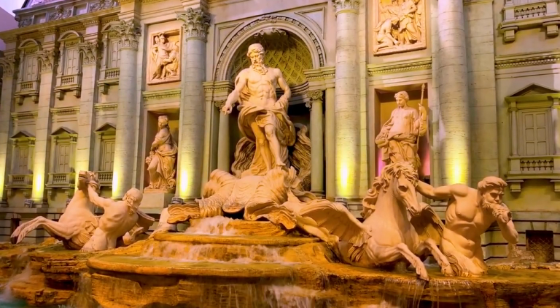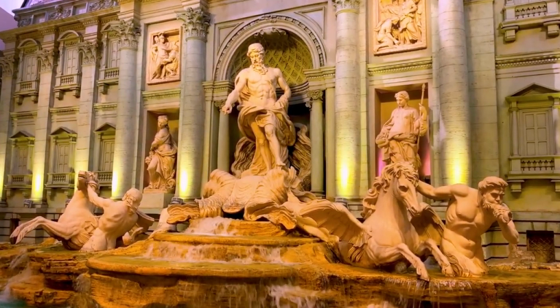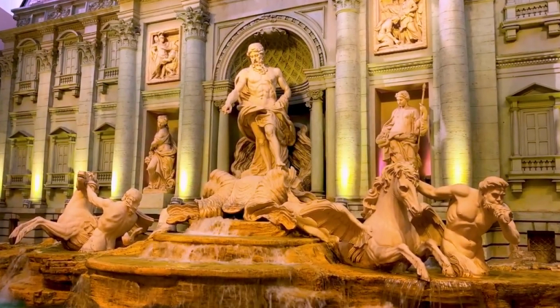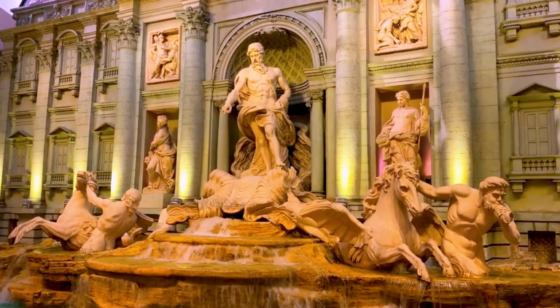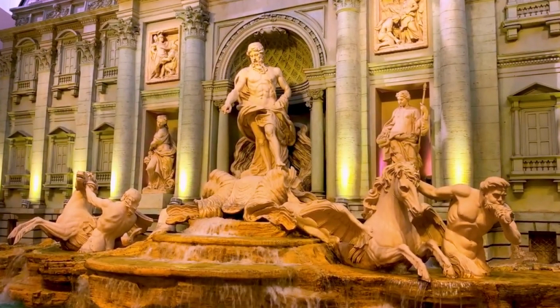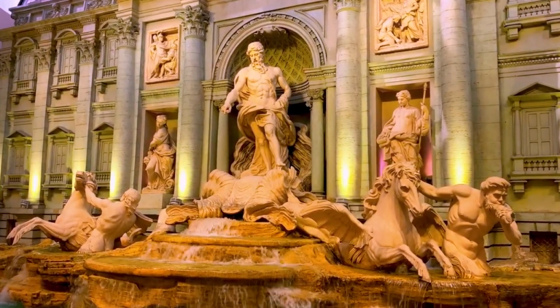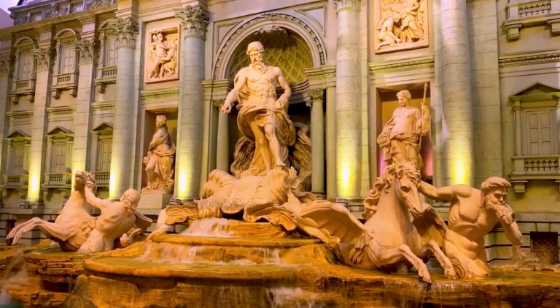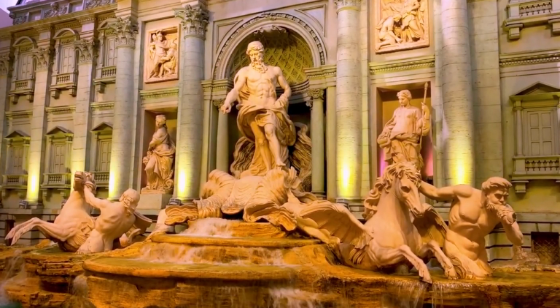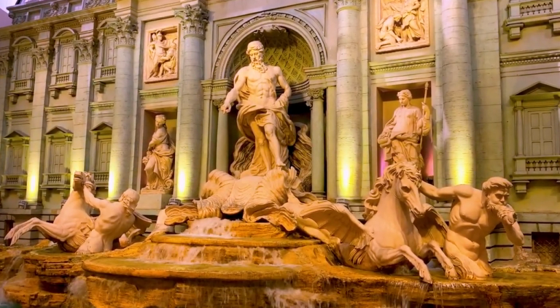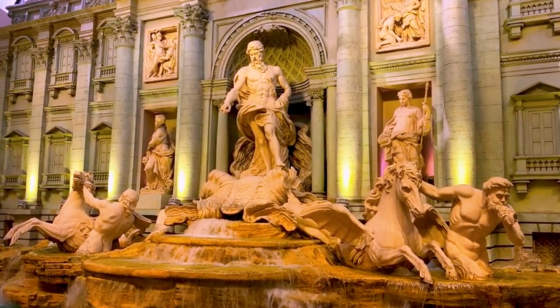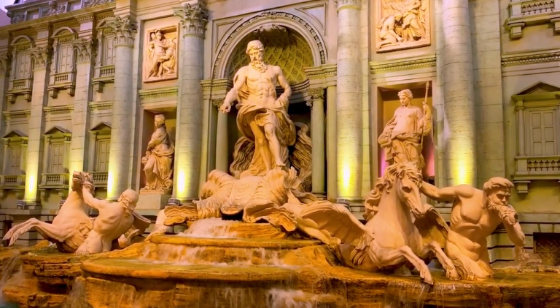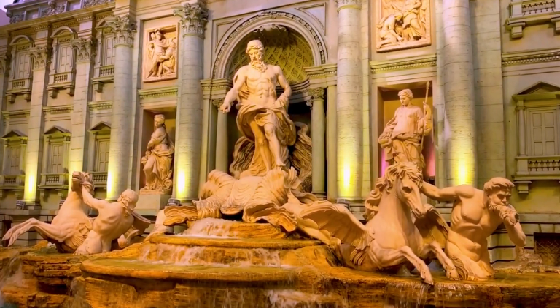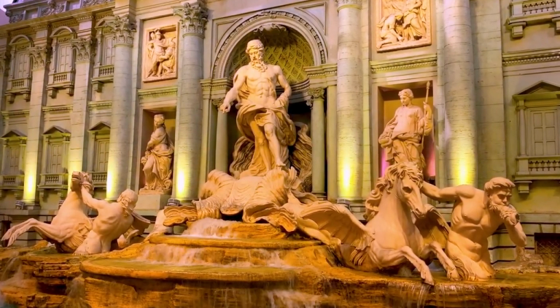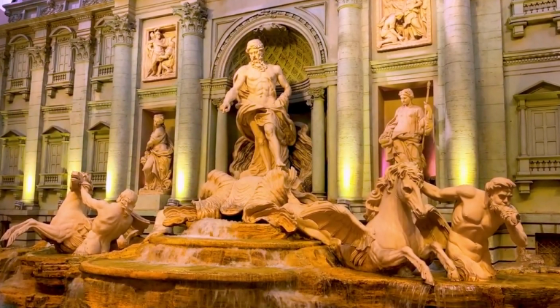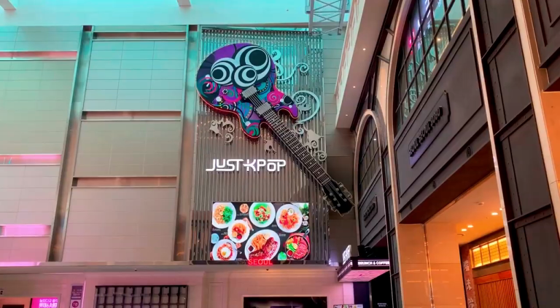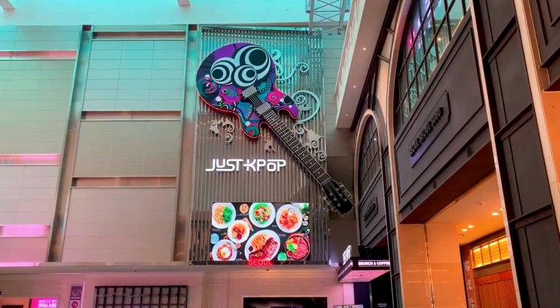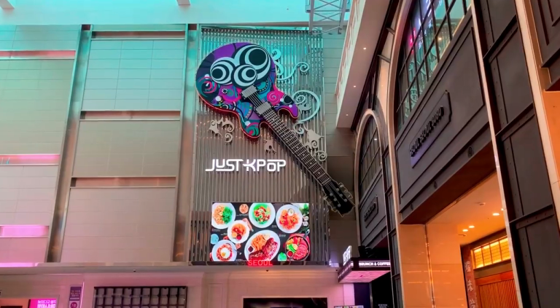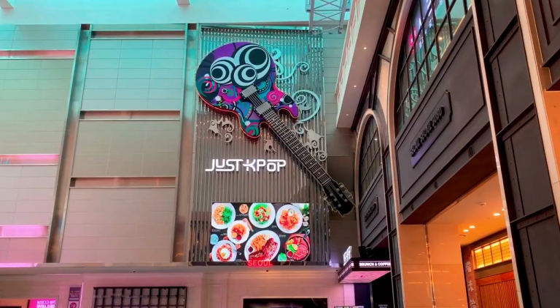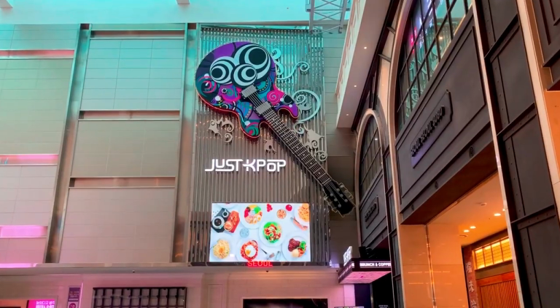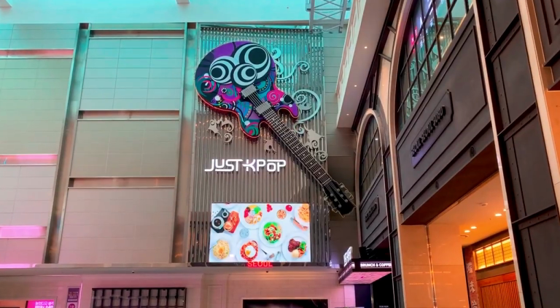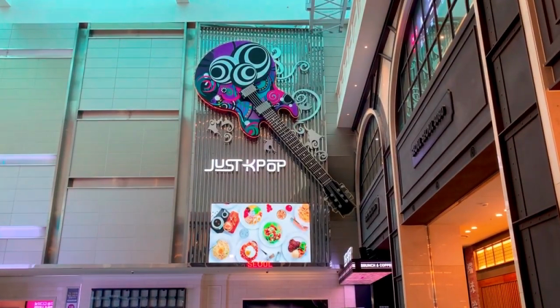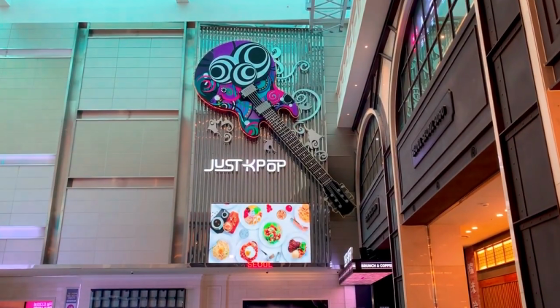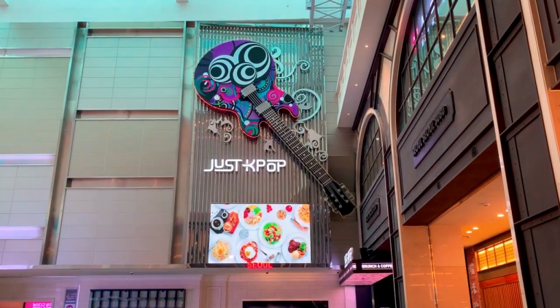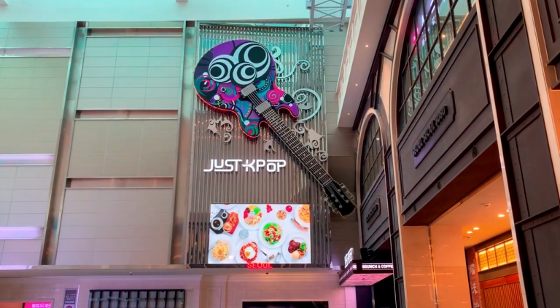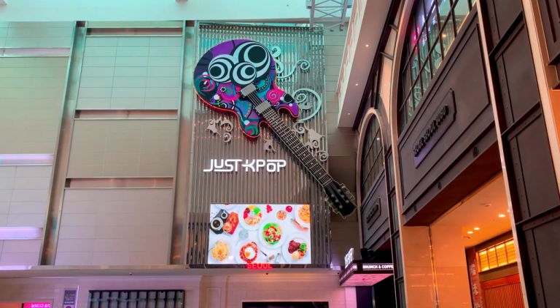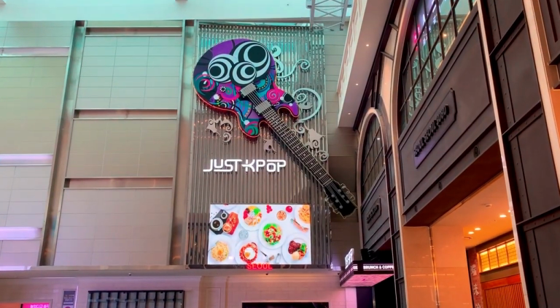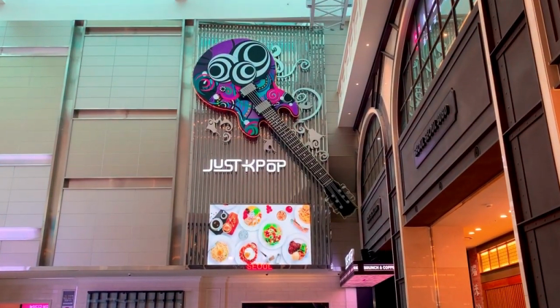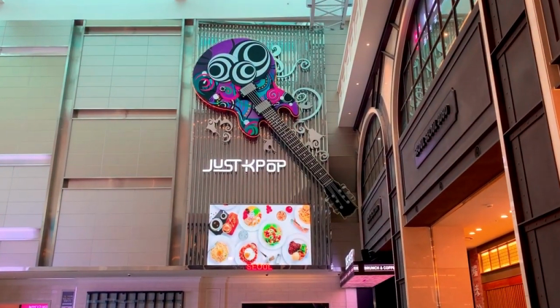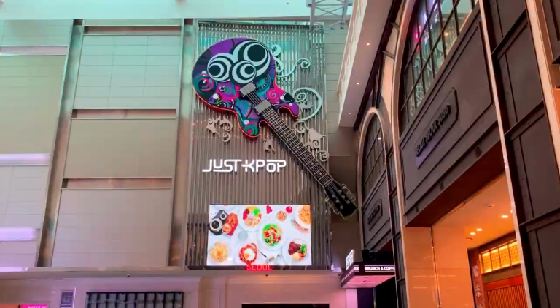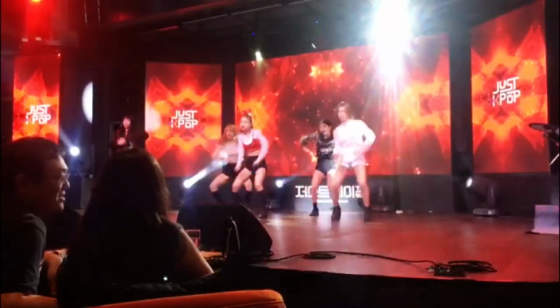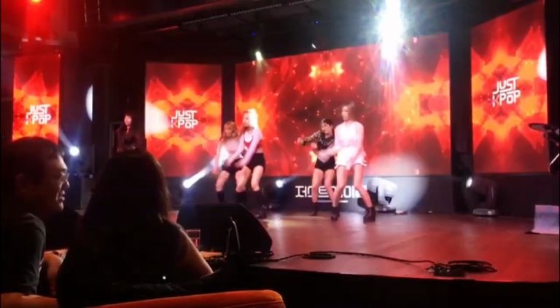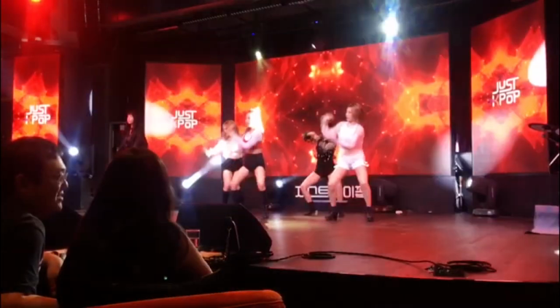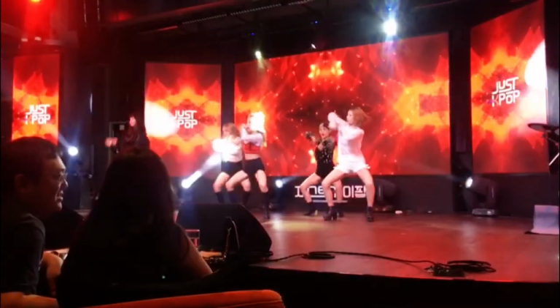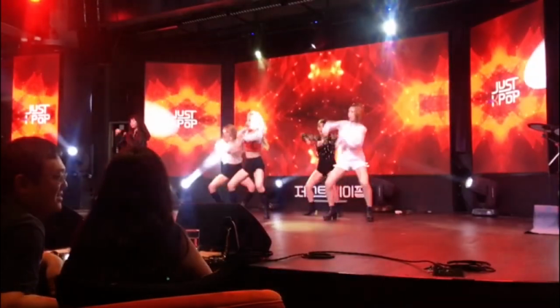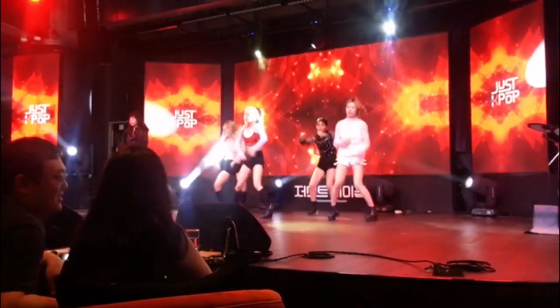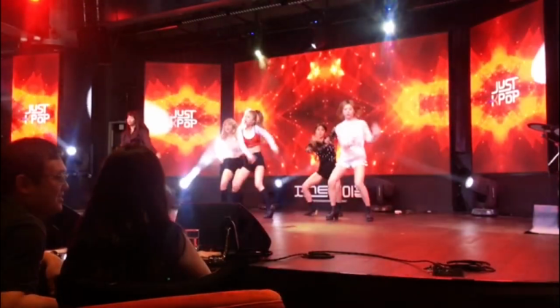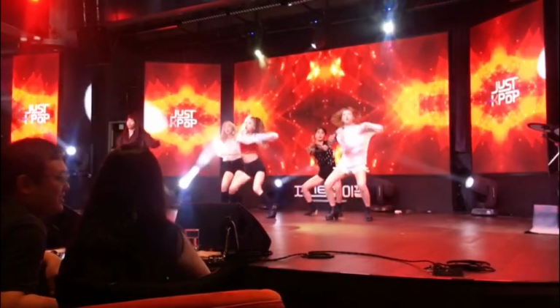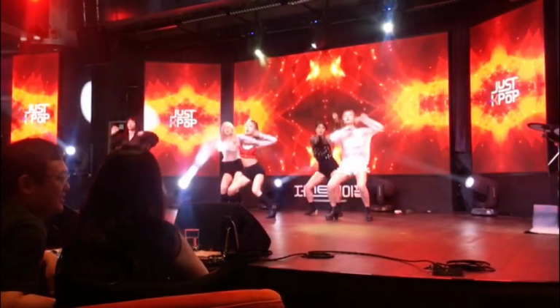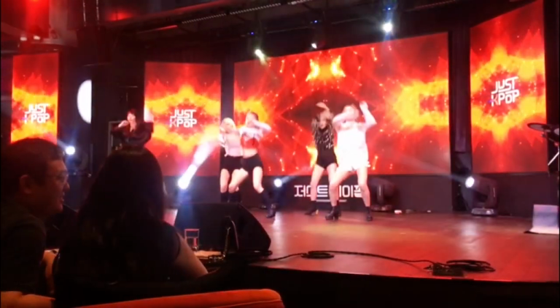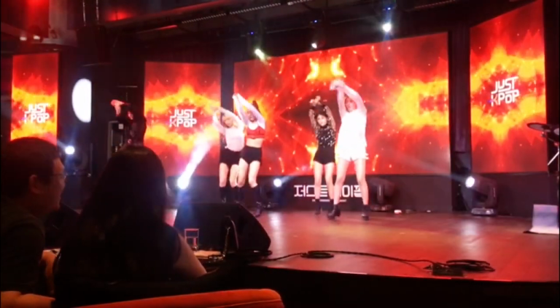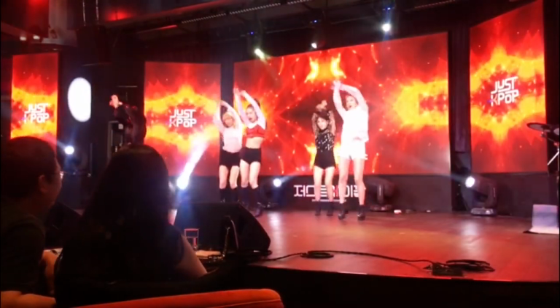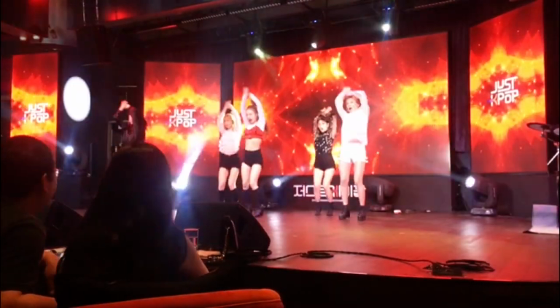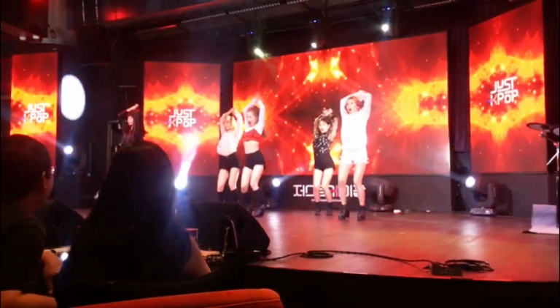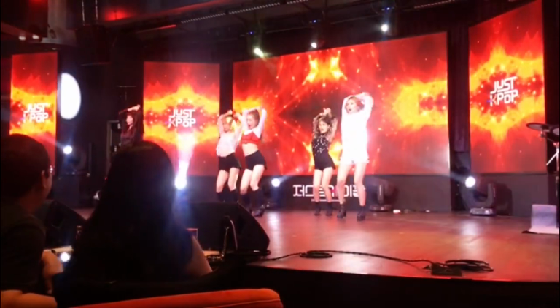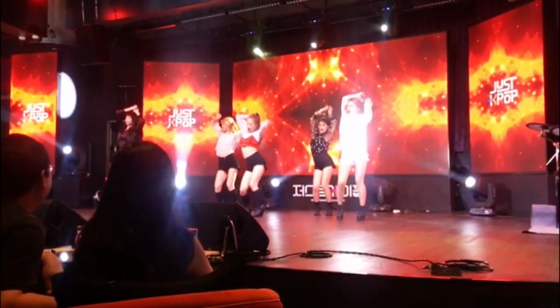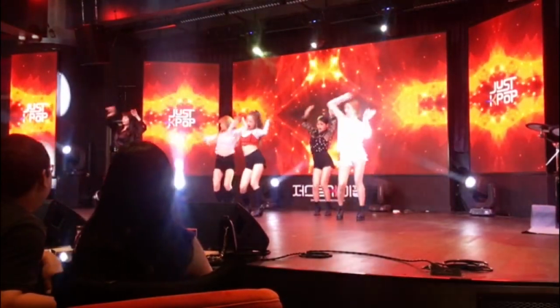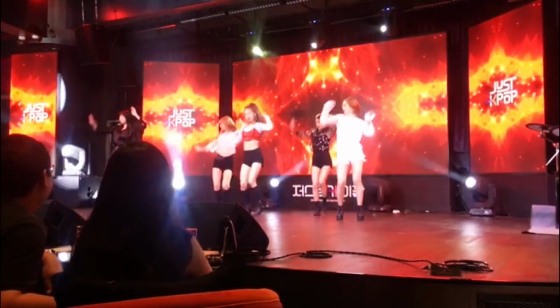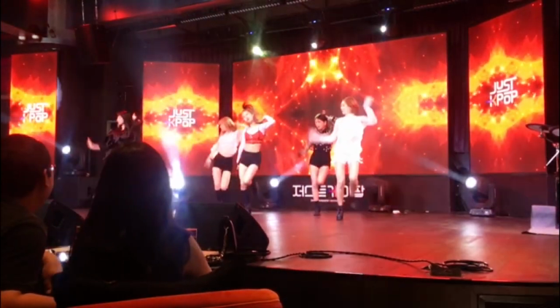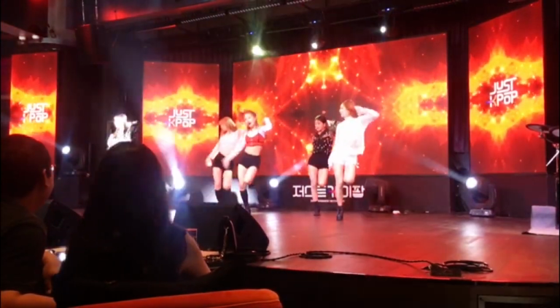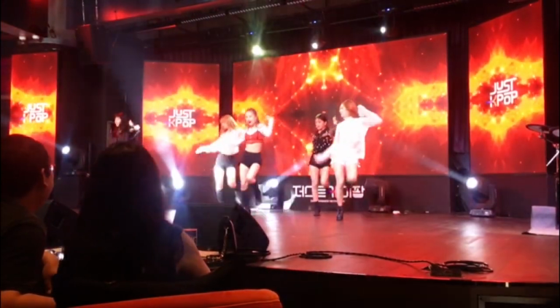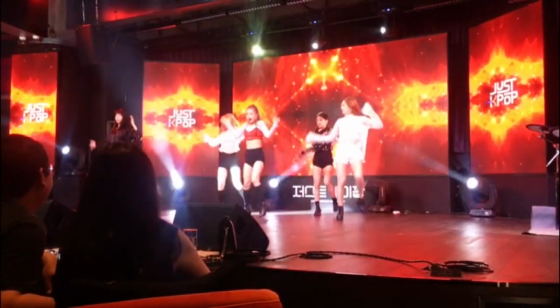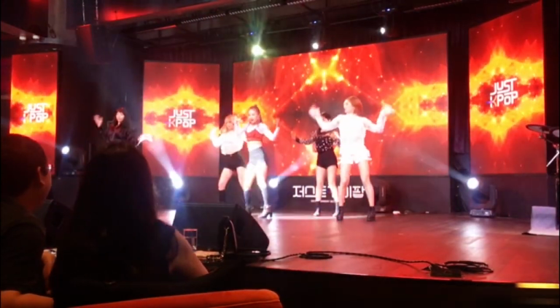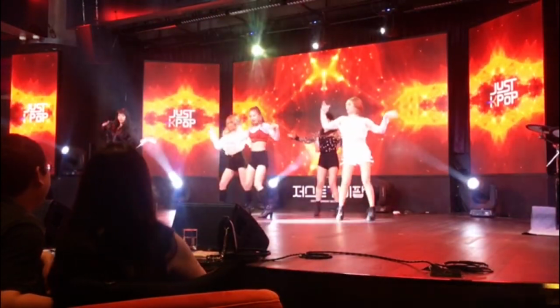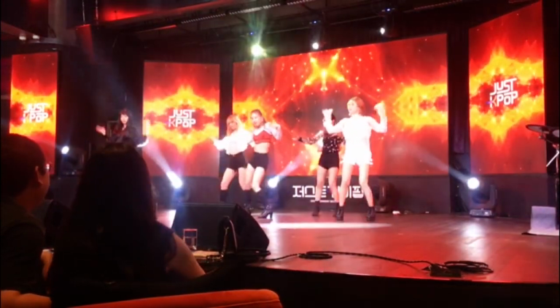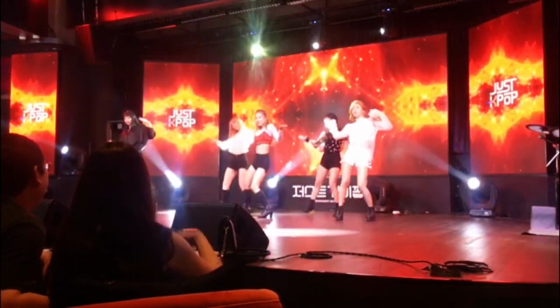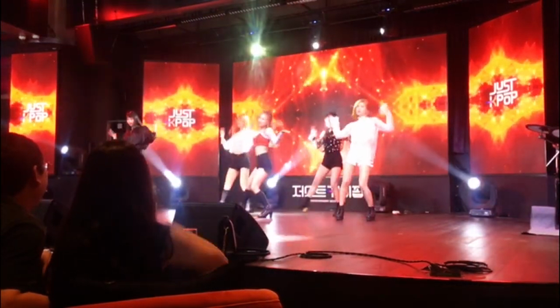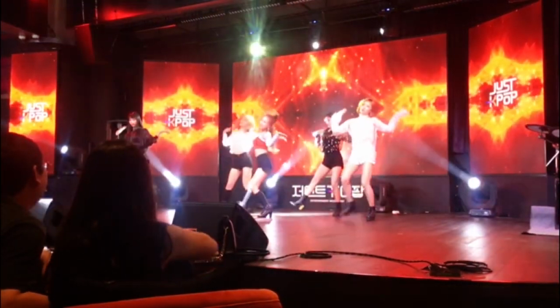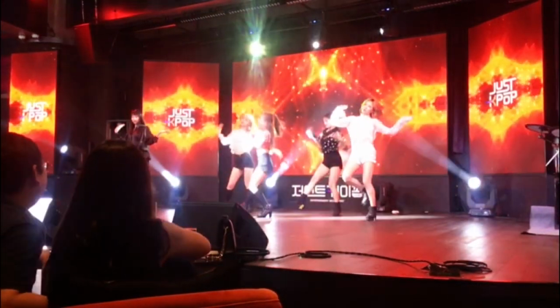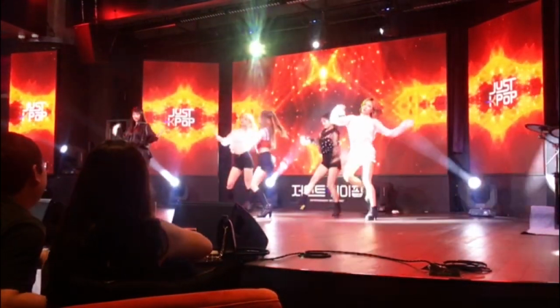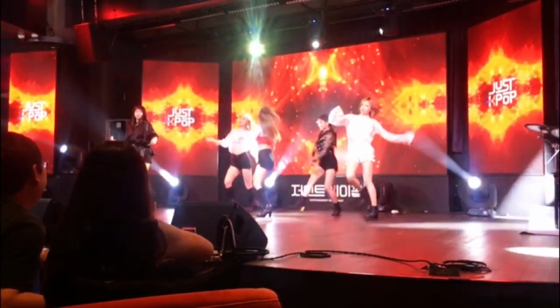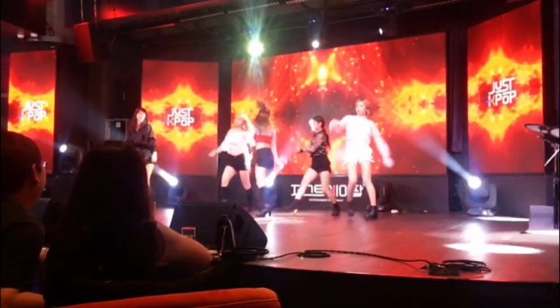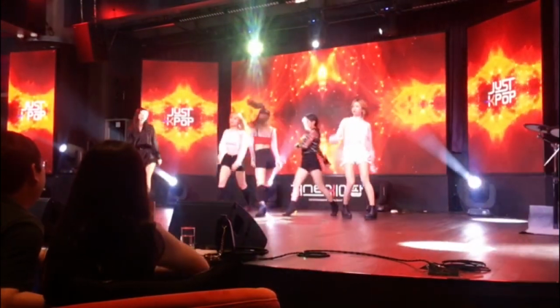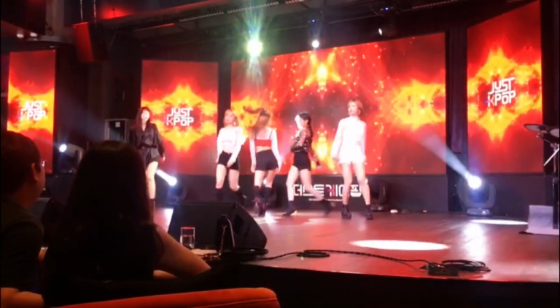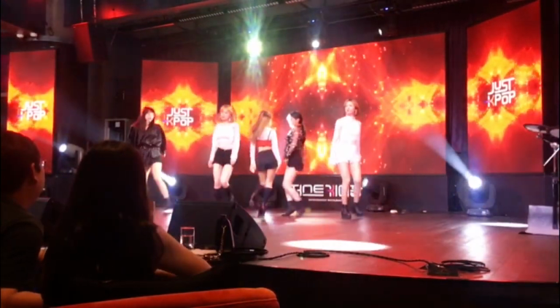One standout location for visitors to Korea is Just K-pop, a restaurant where you can see live K-pop performances nightly.